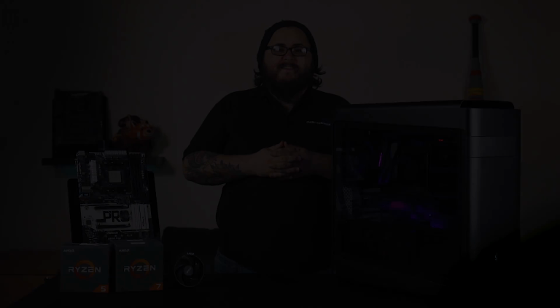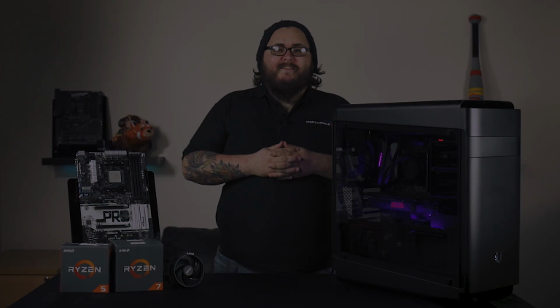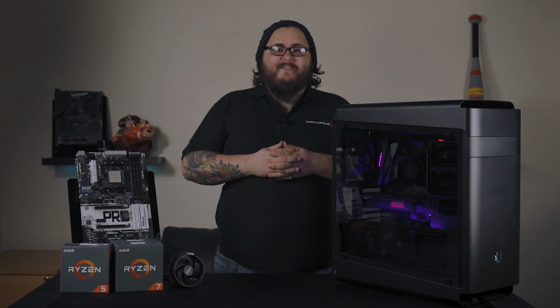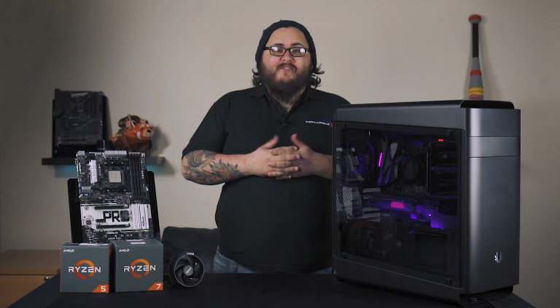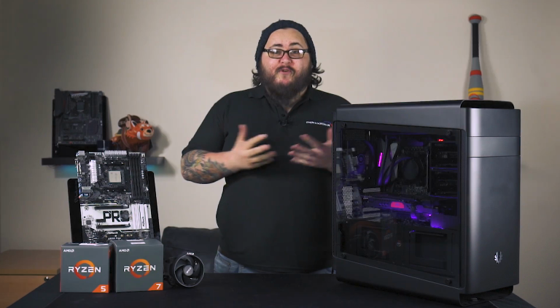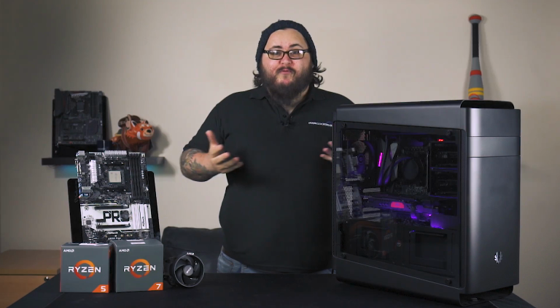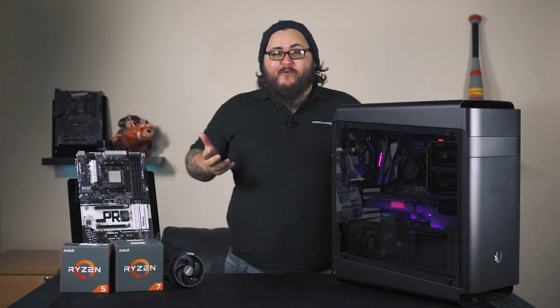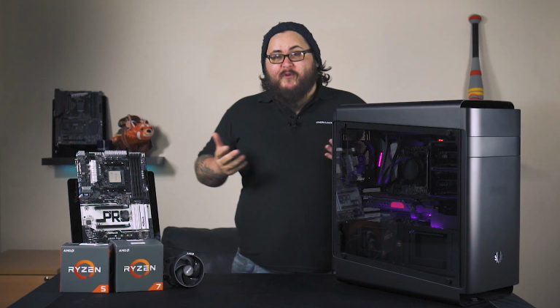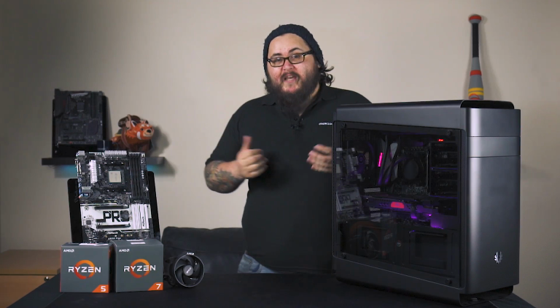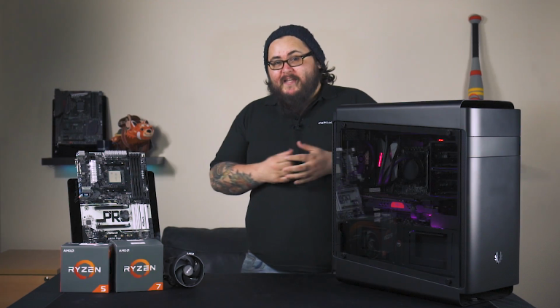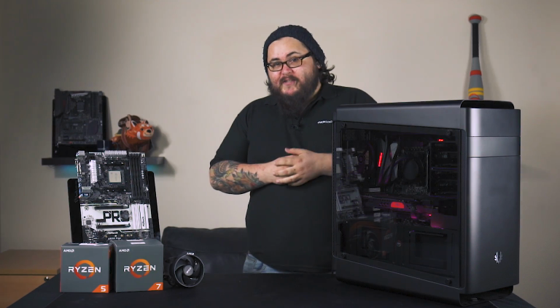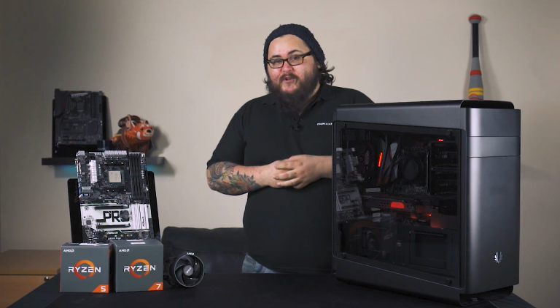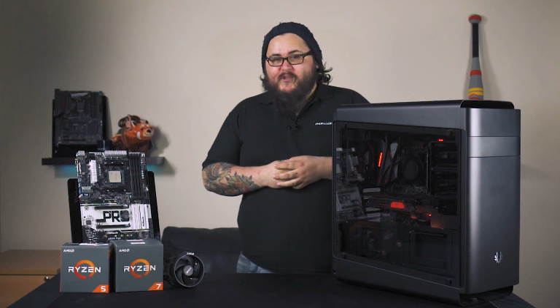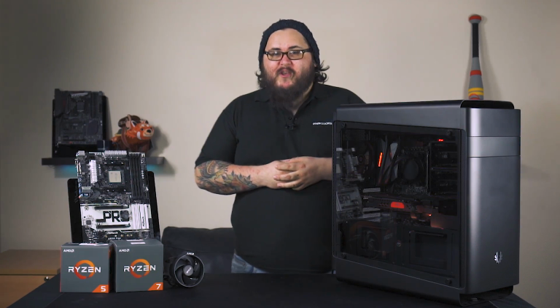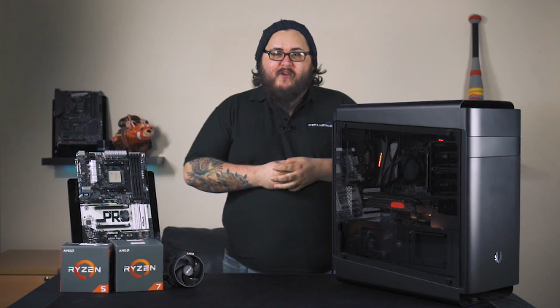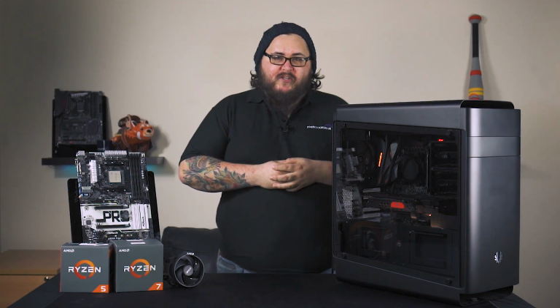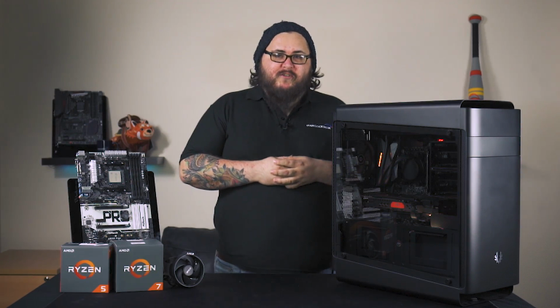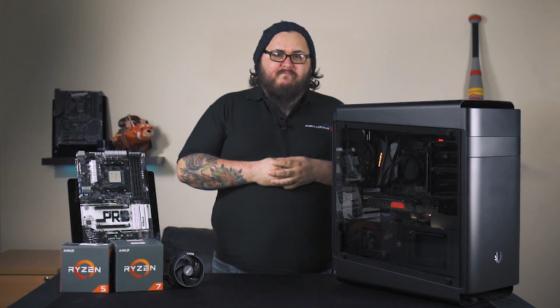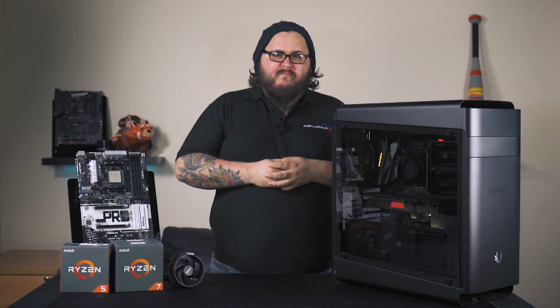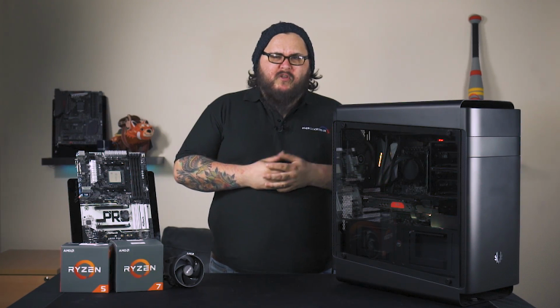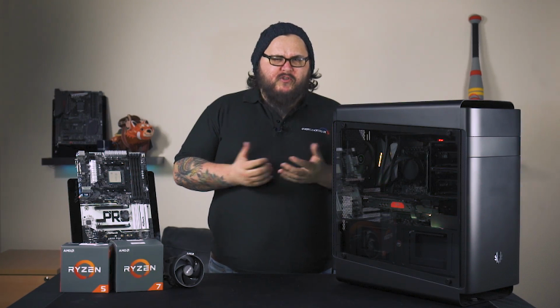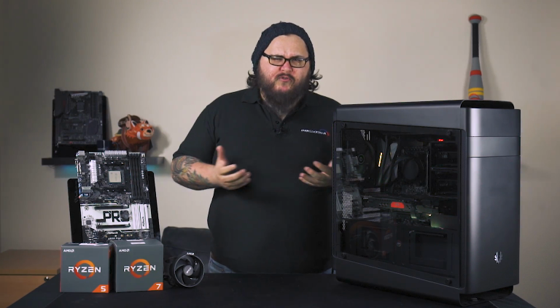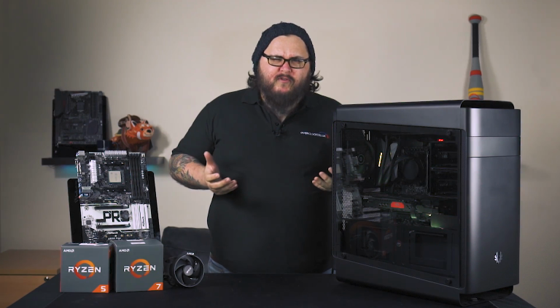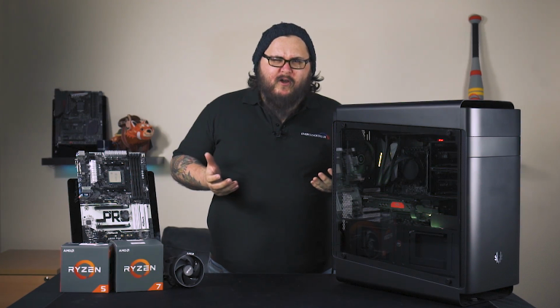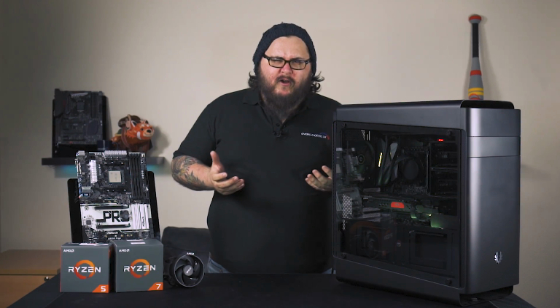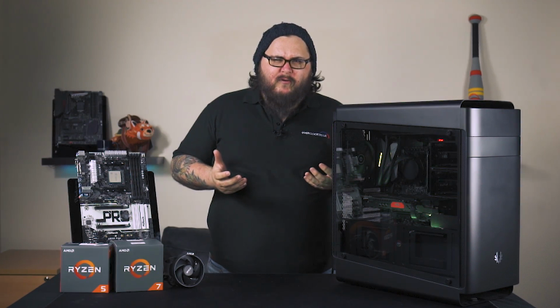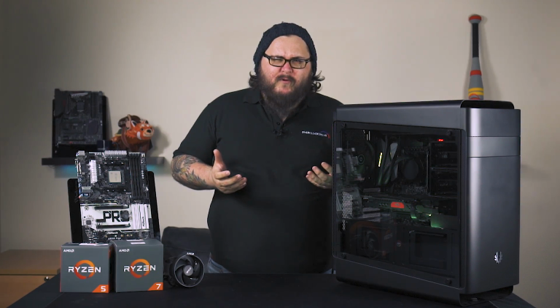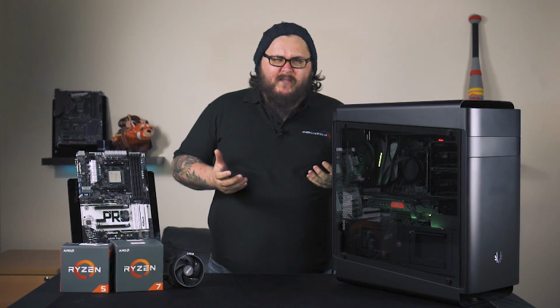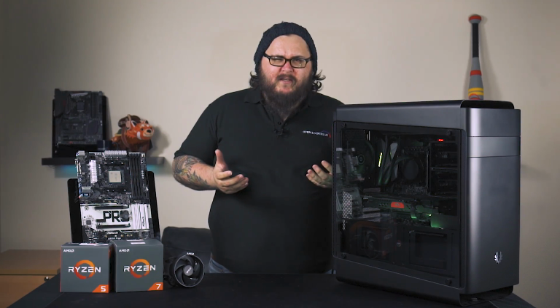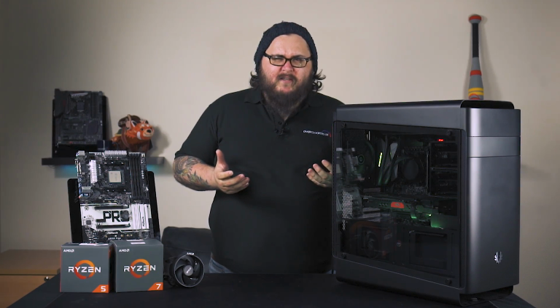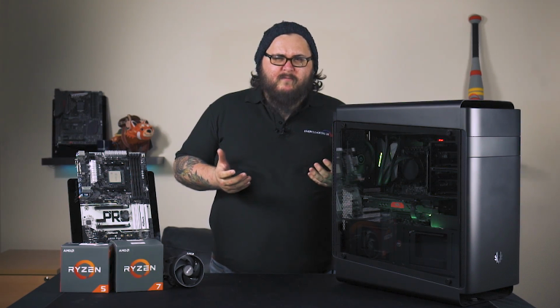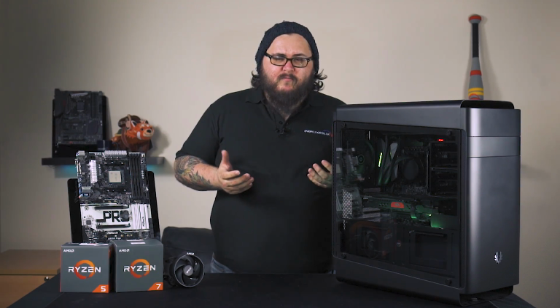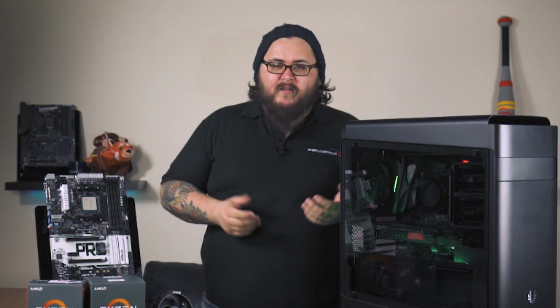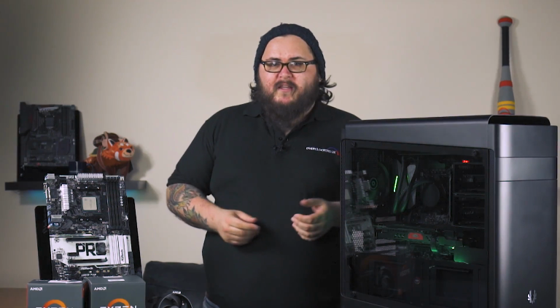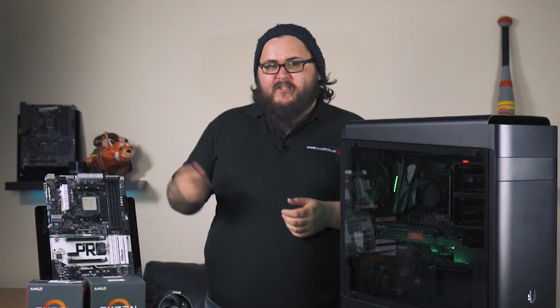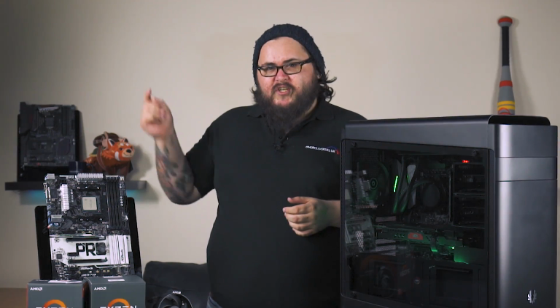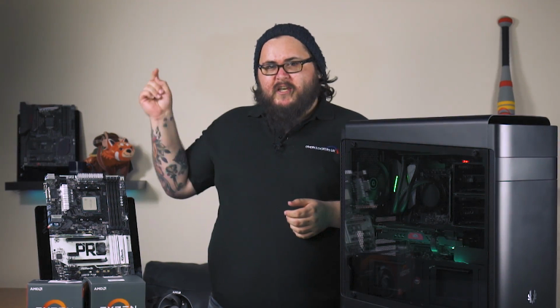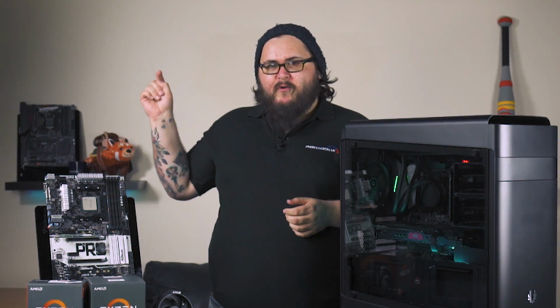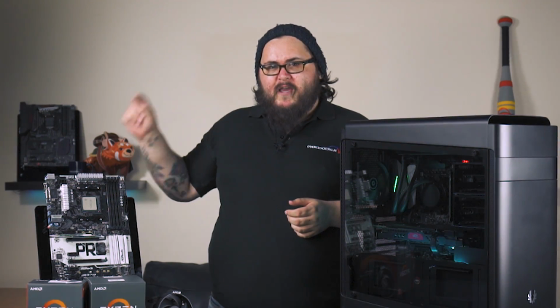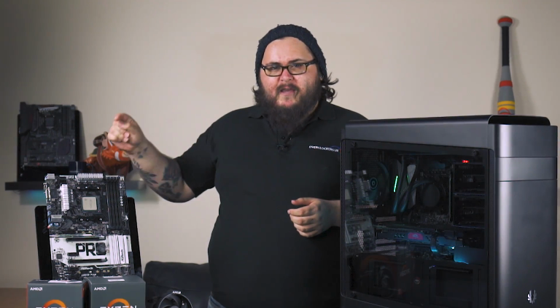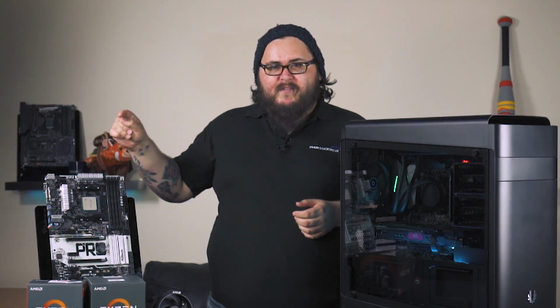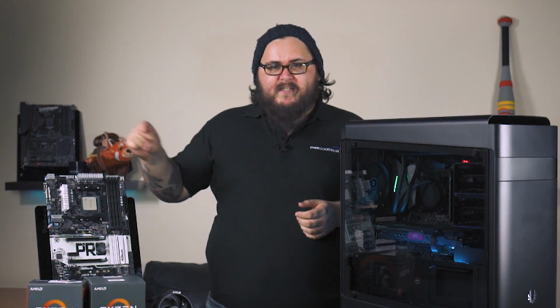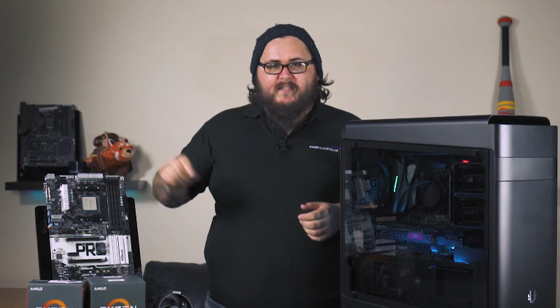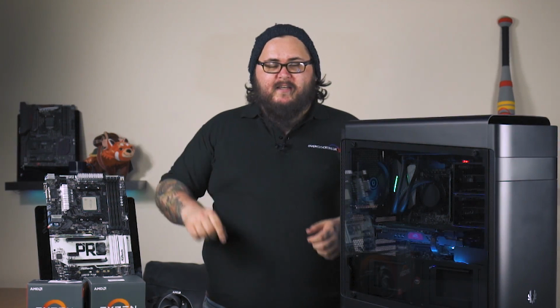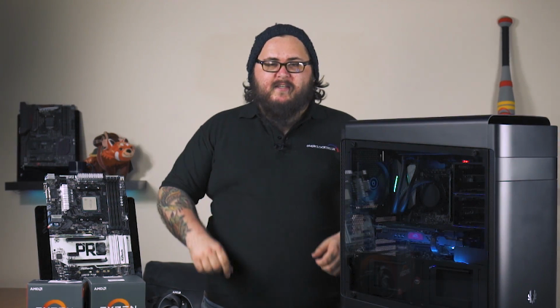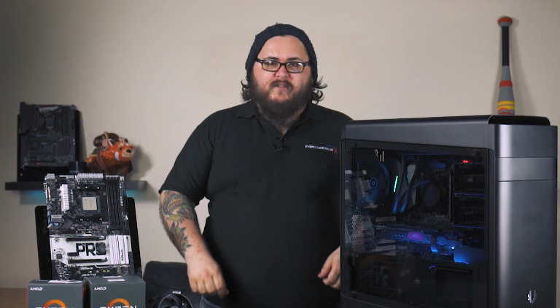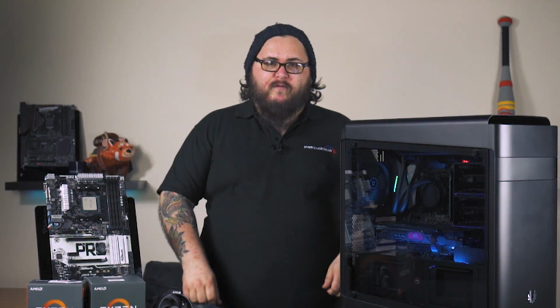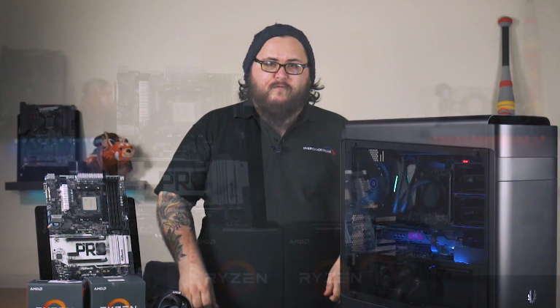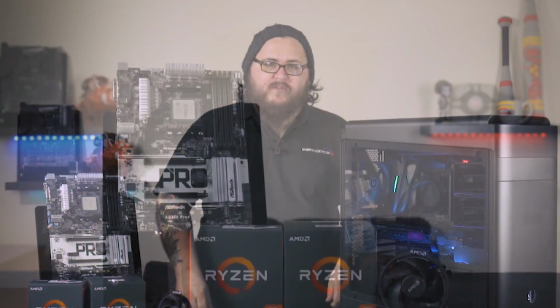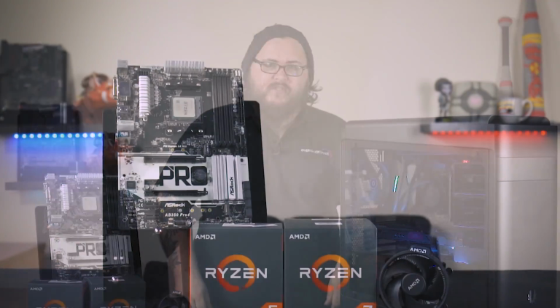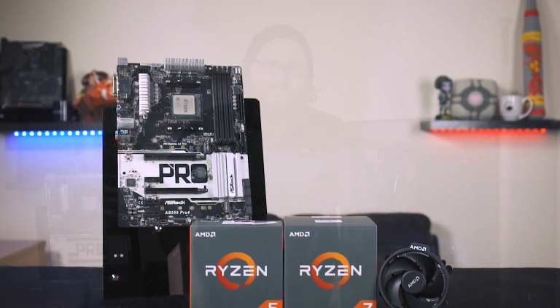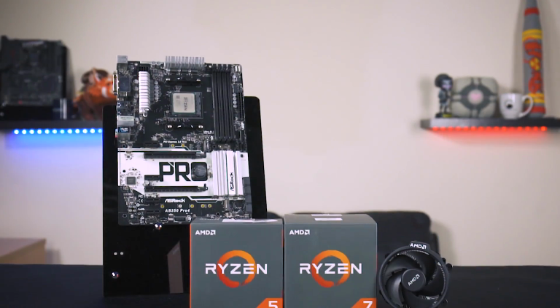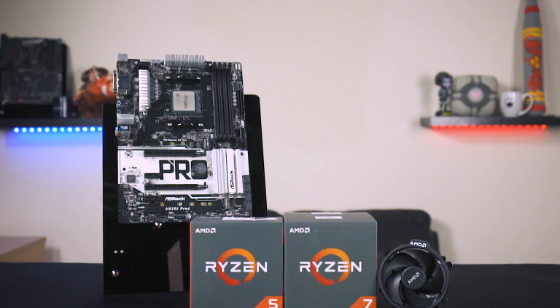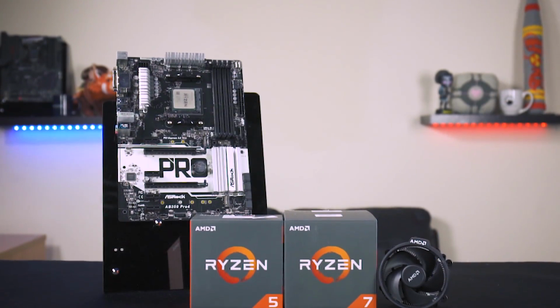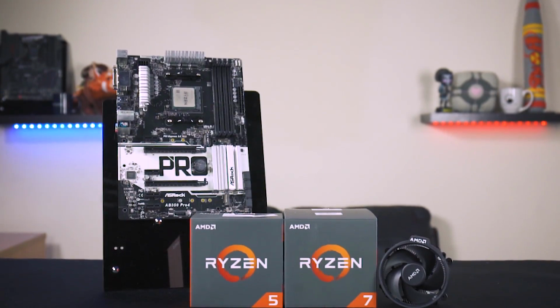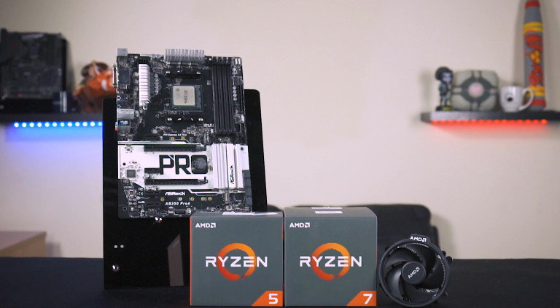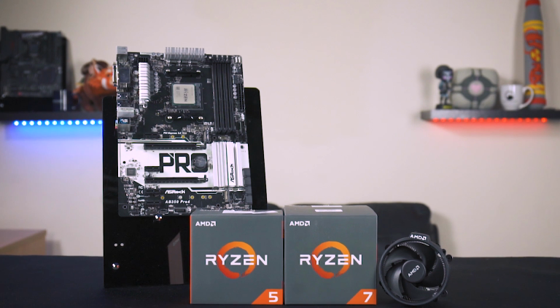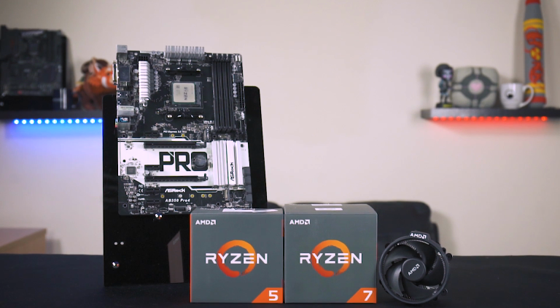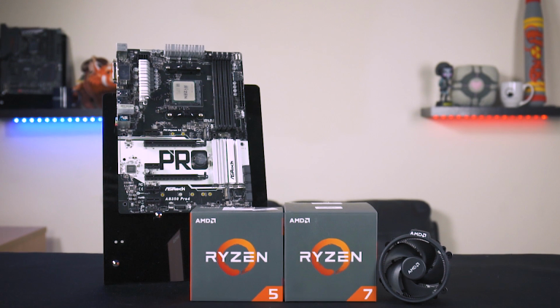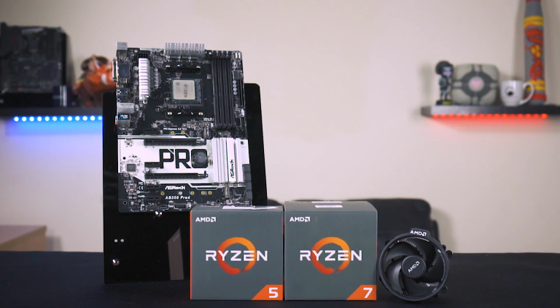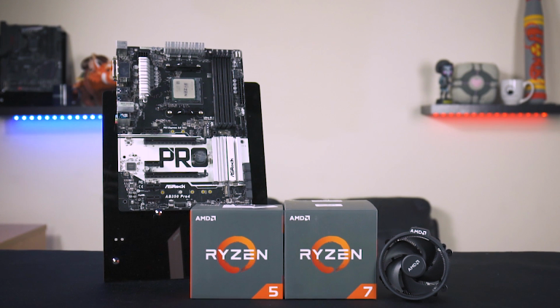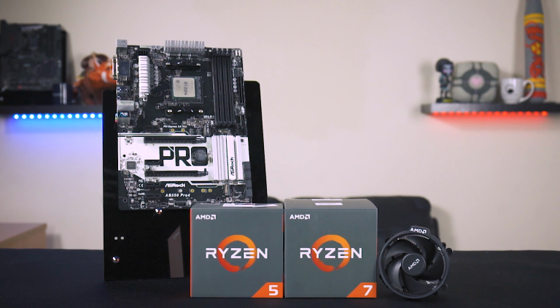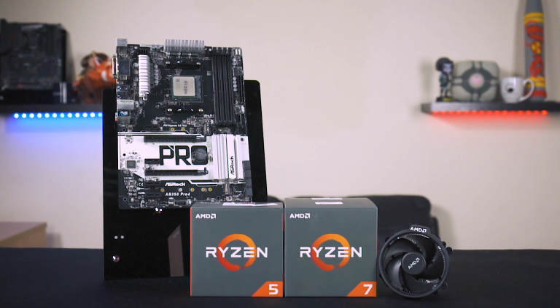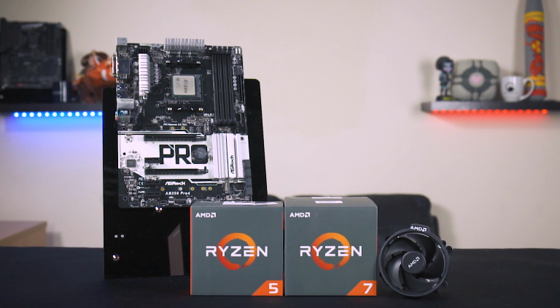So, you want to get into content creation? Not sure on the hardware you need? Well, let's check out AMD's latest offerings up the Ryzen platform.